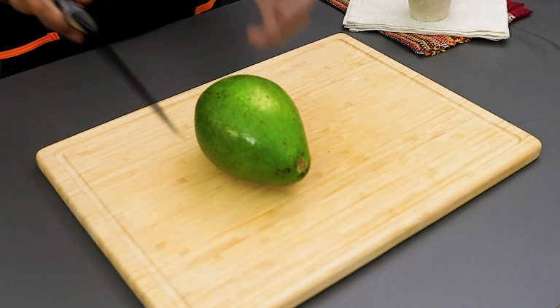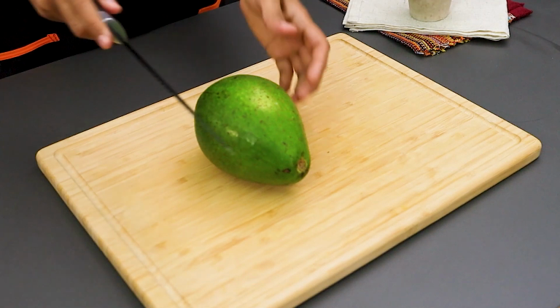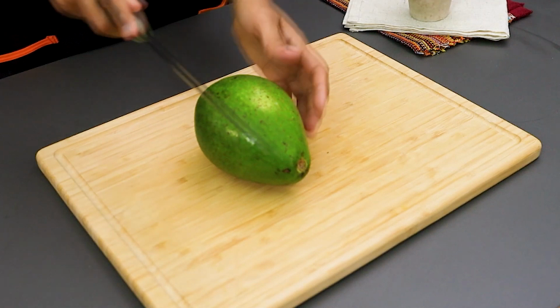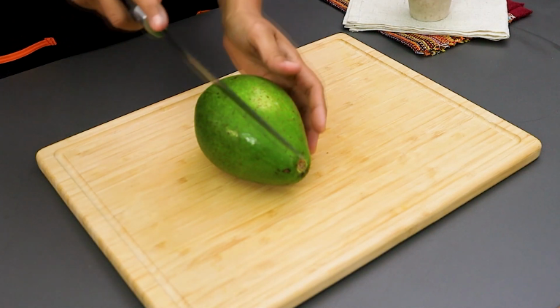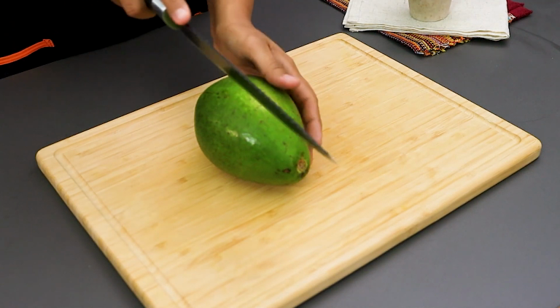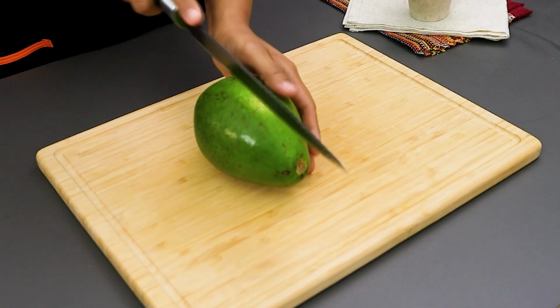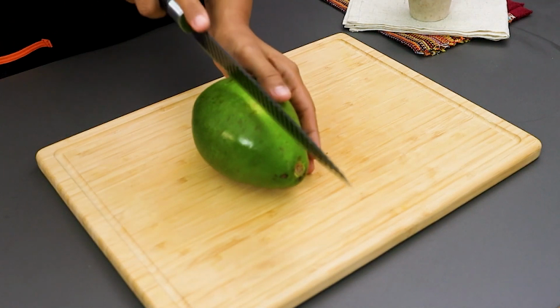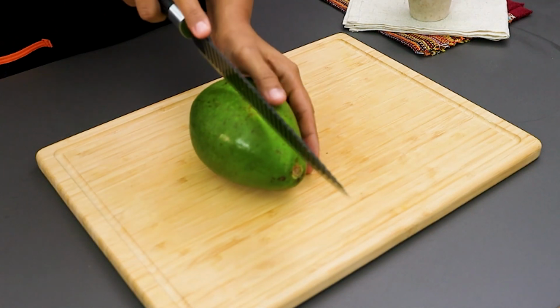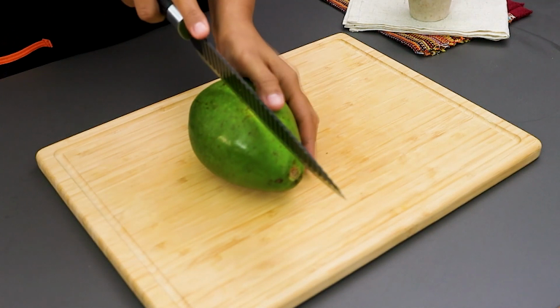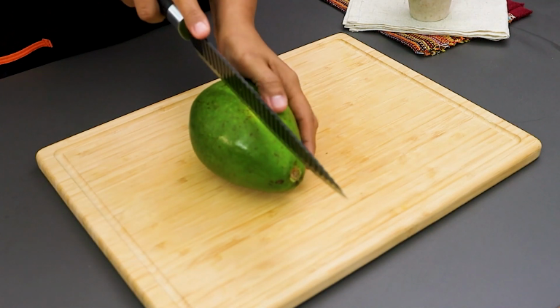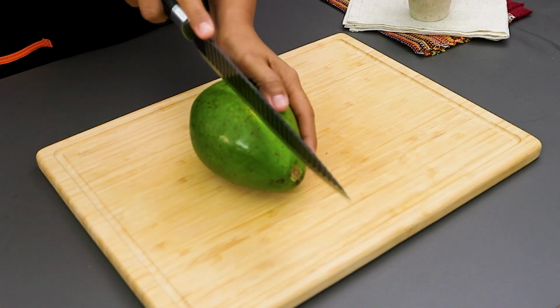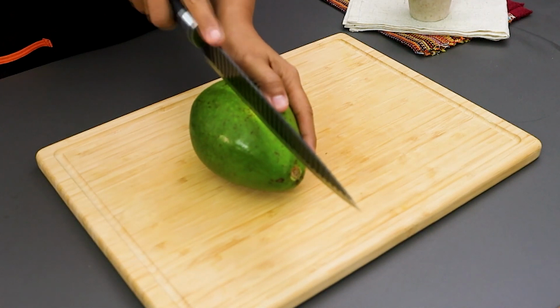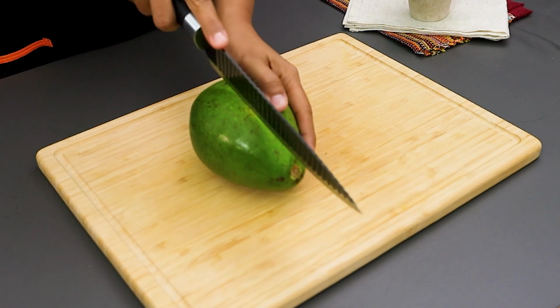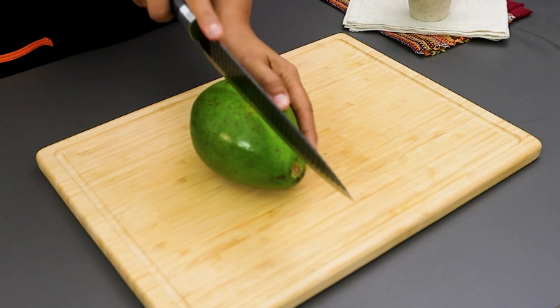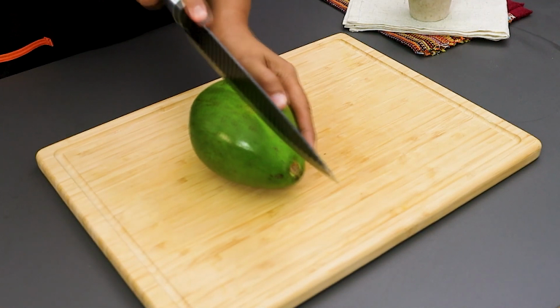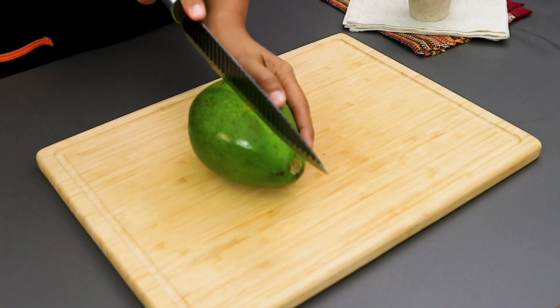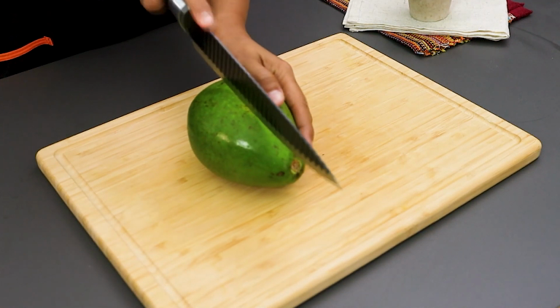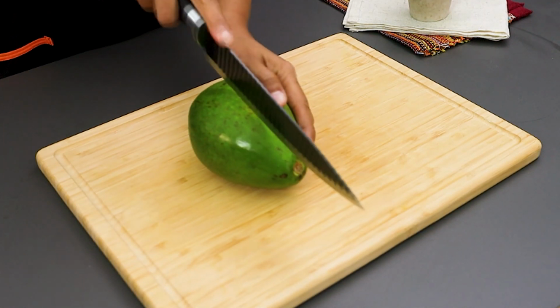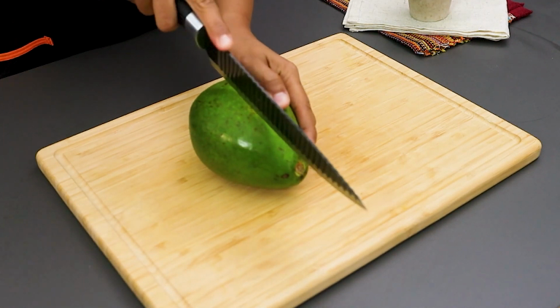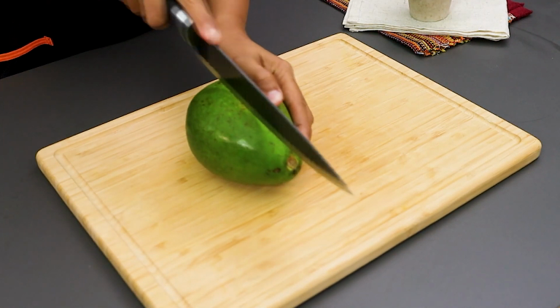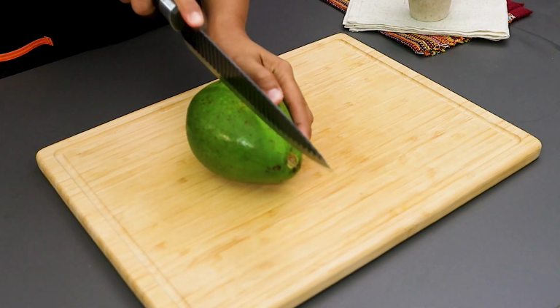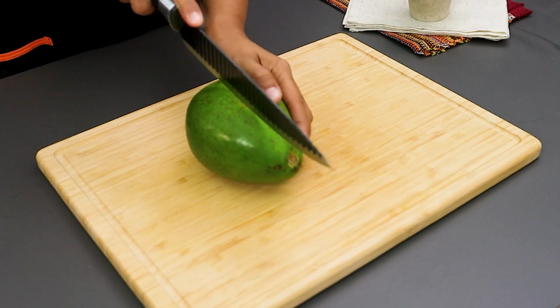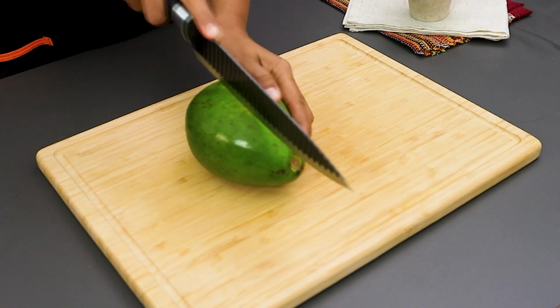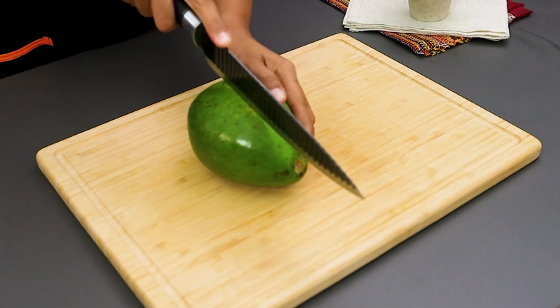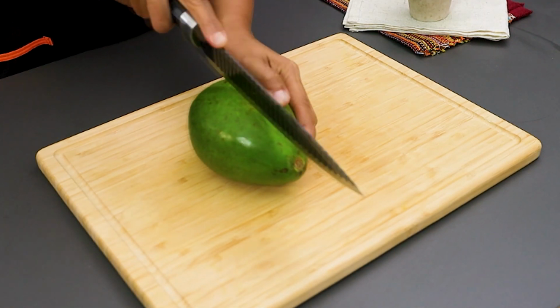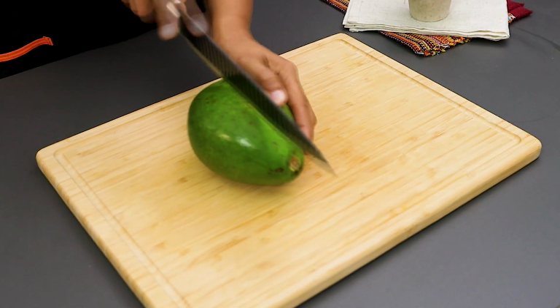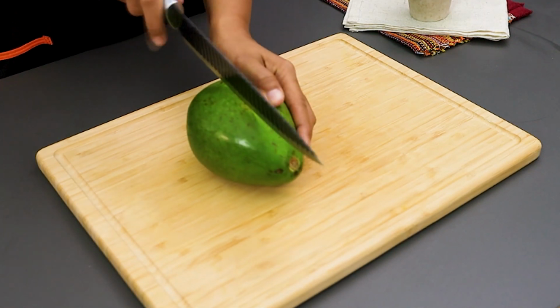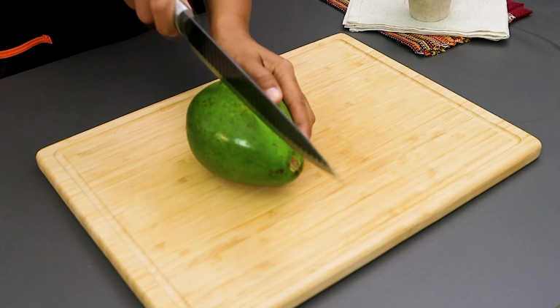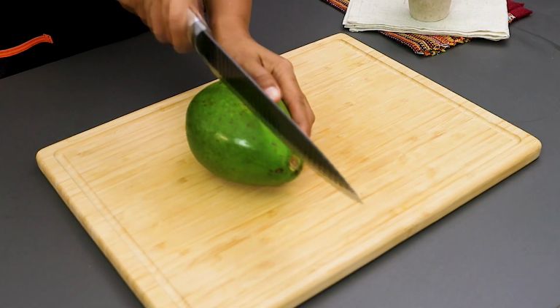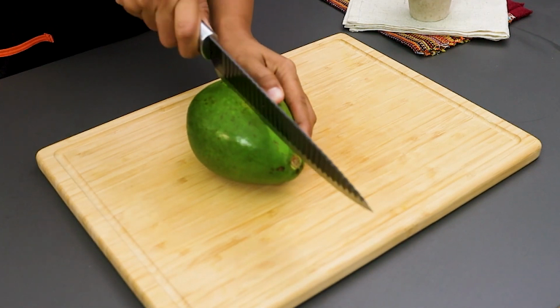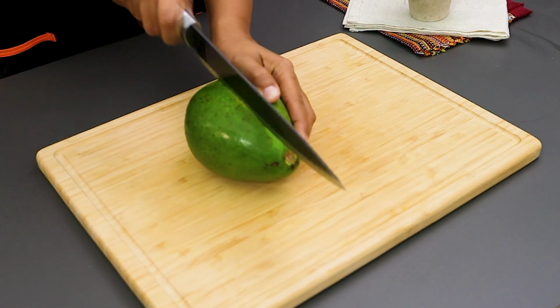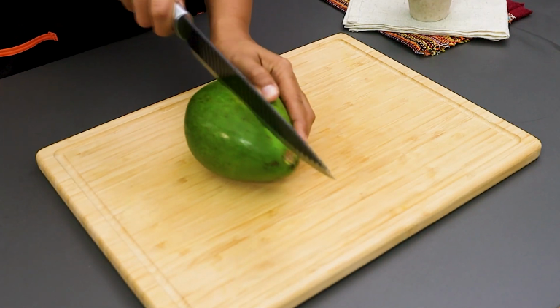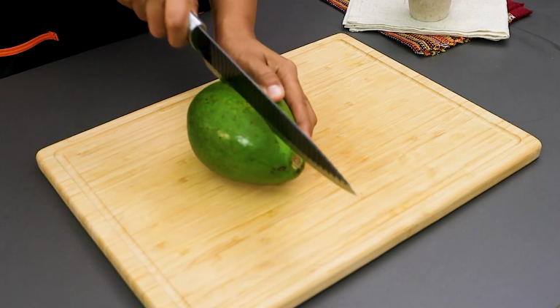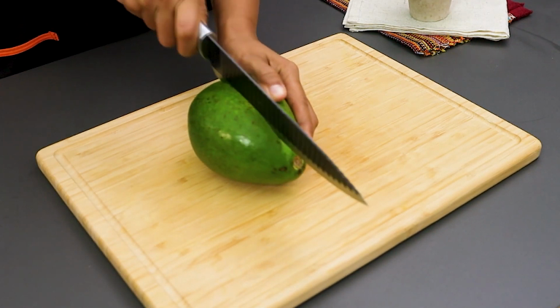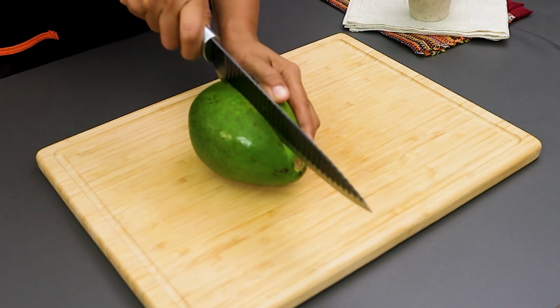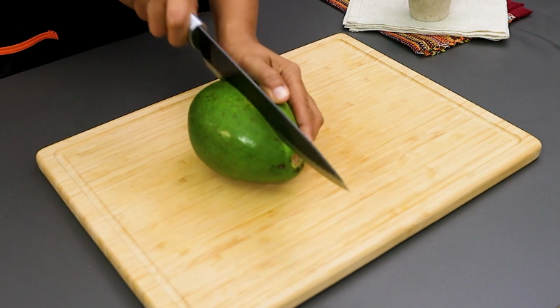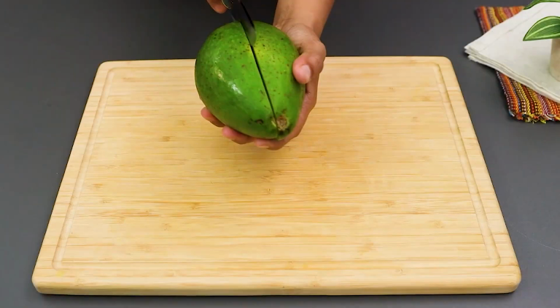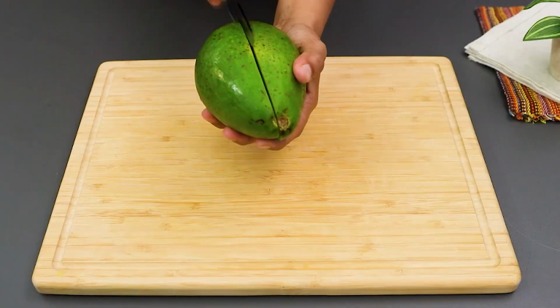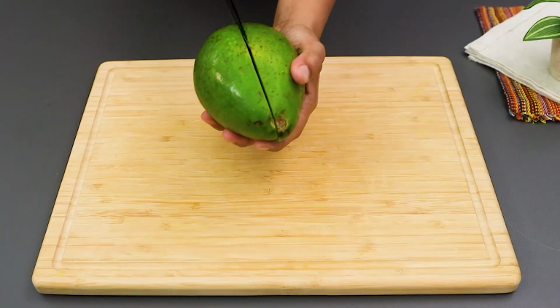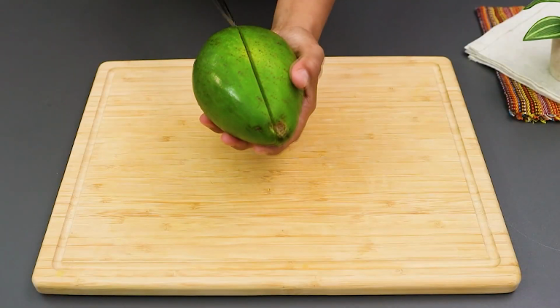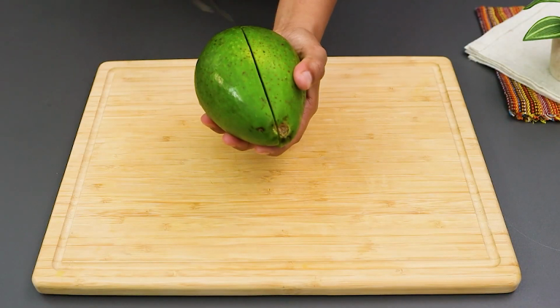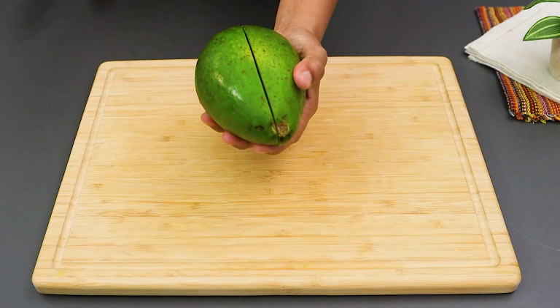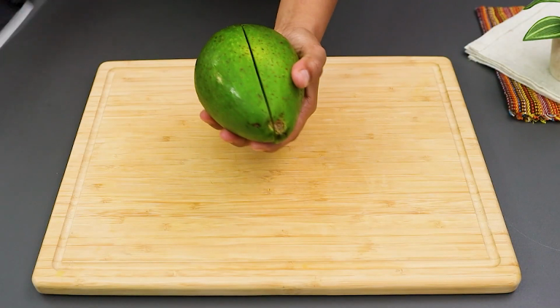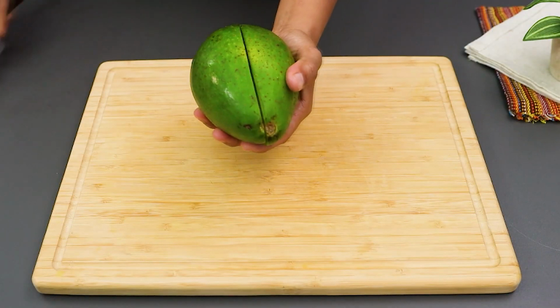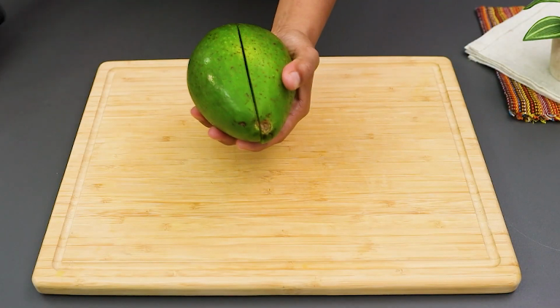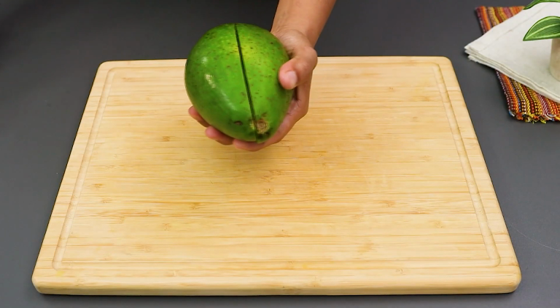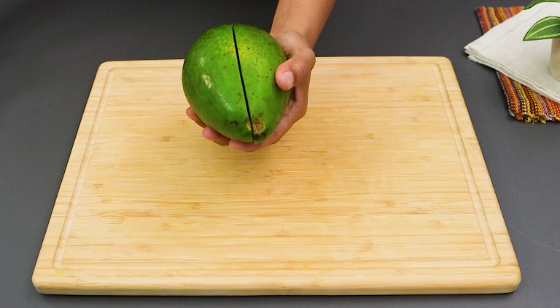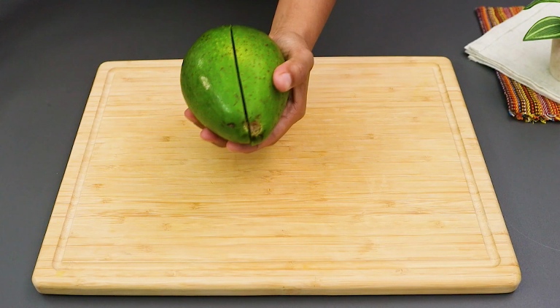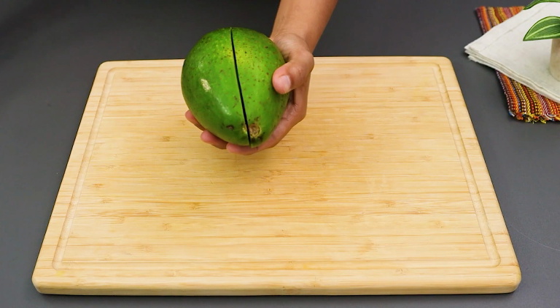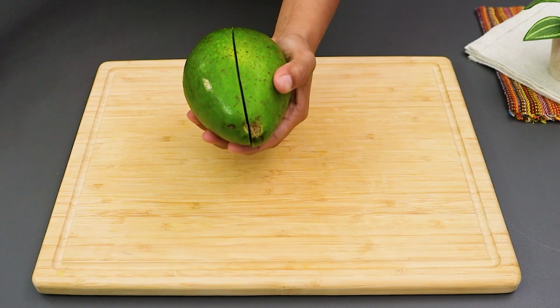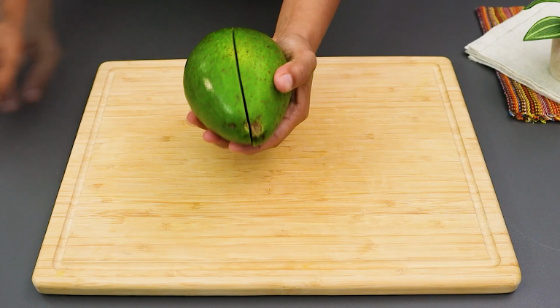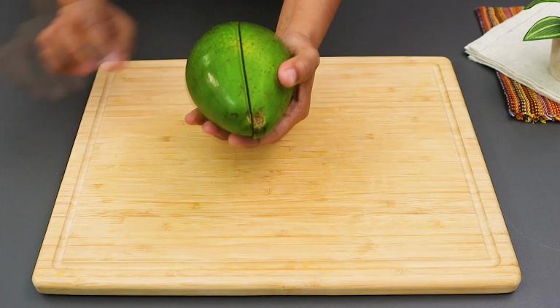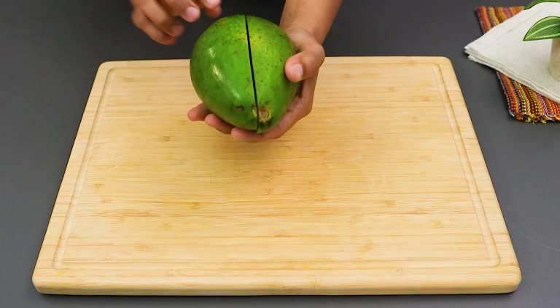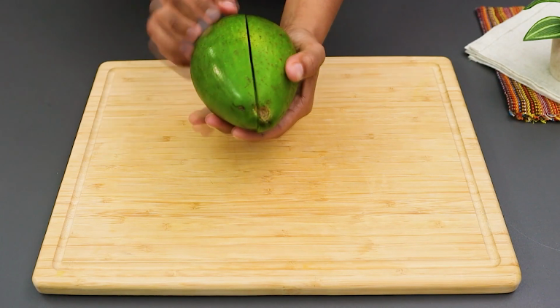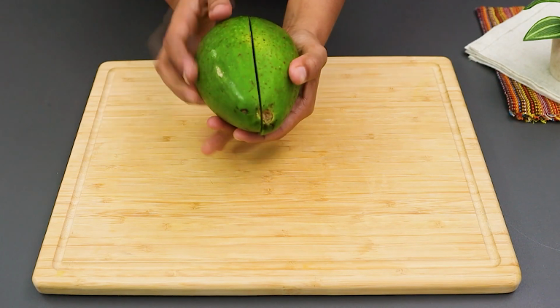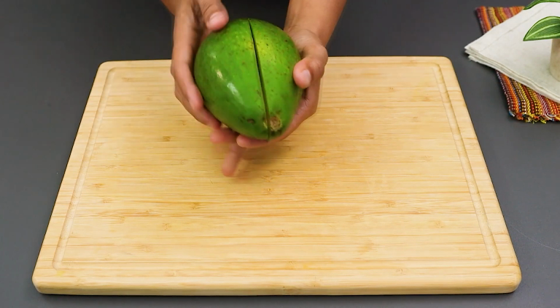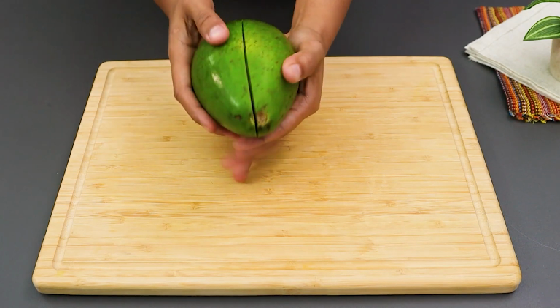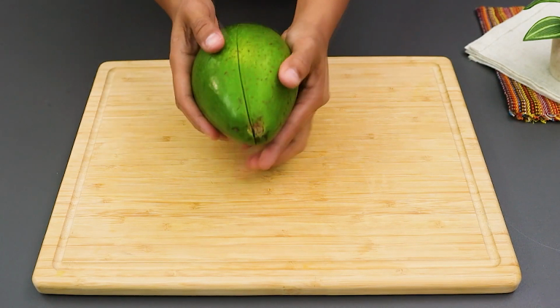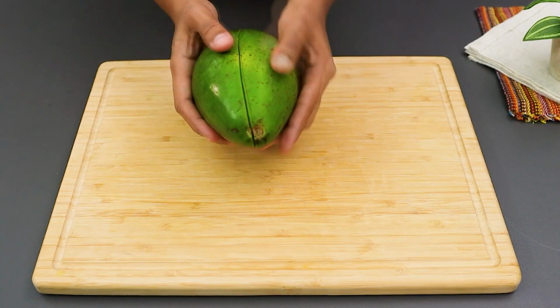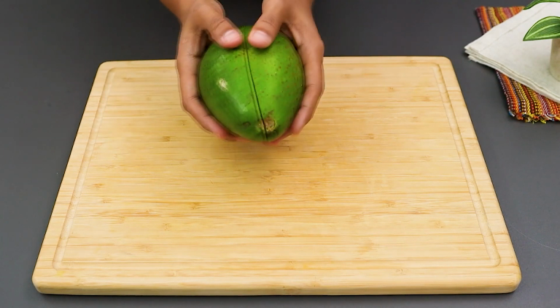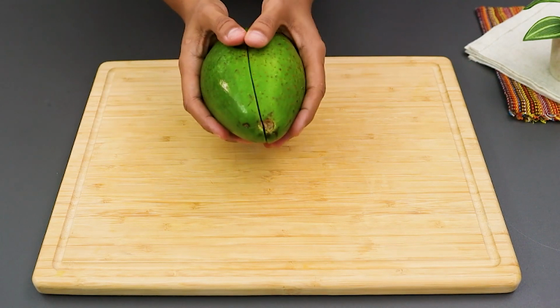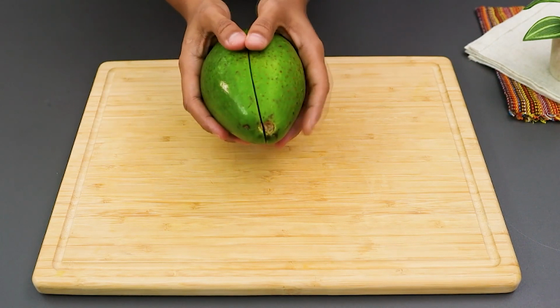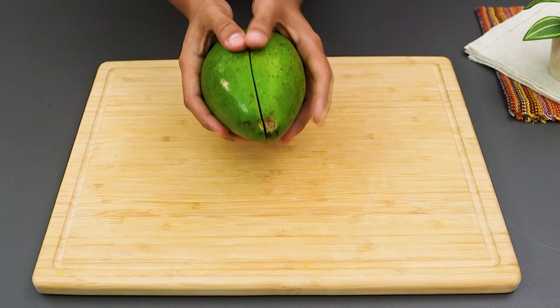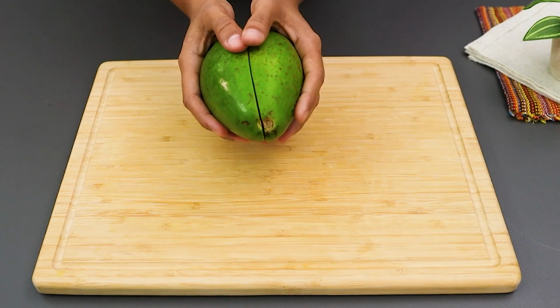Look at how you can make a light flavorful recipe. We'll need half an avocado, so start by separating one half.